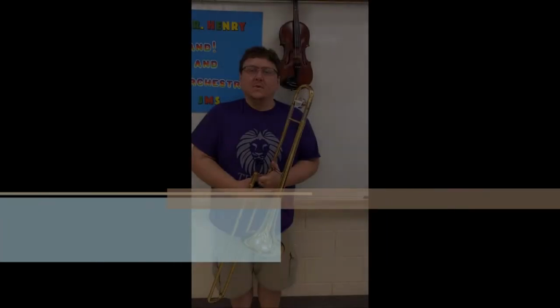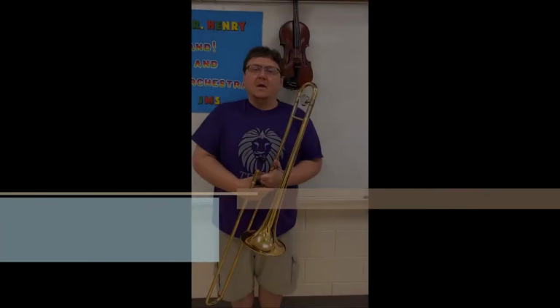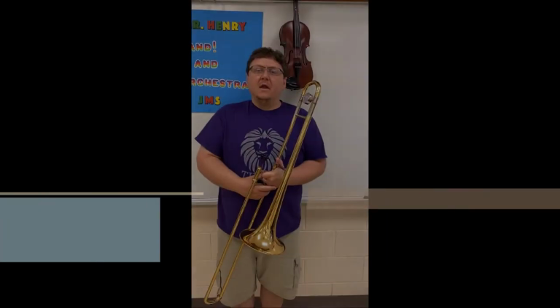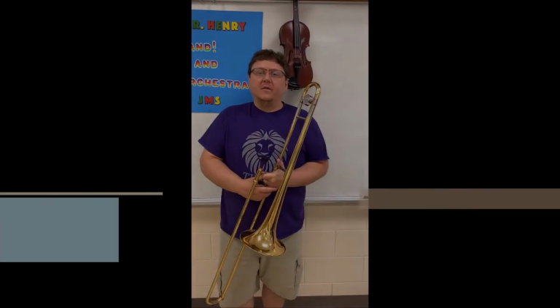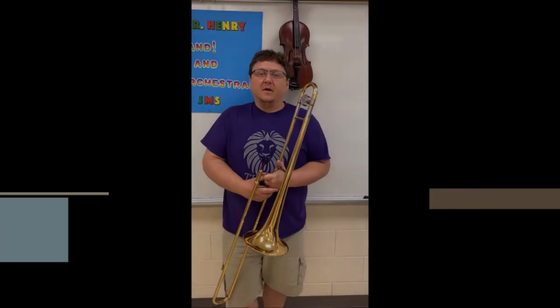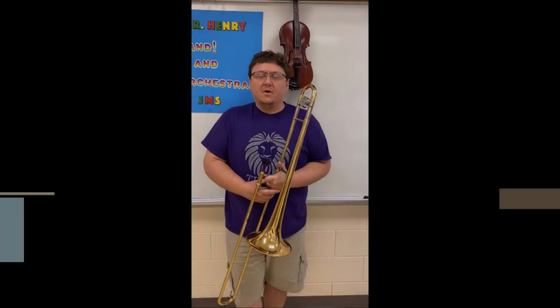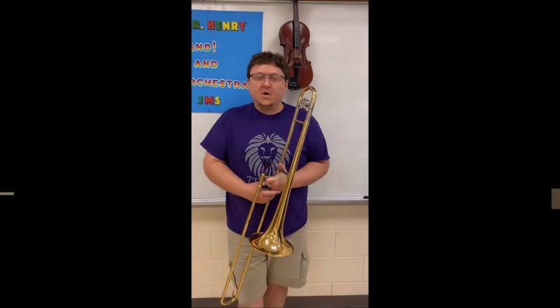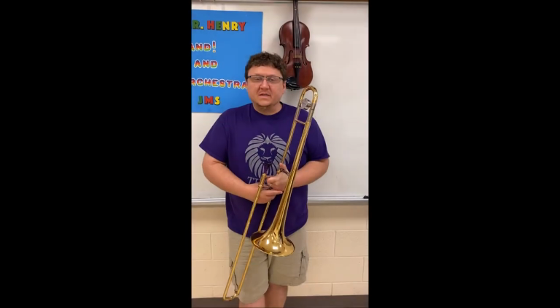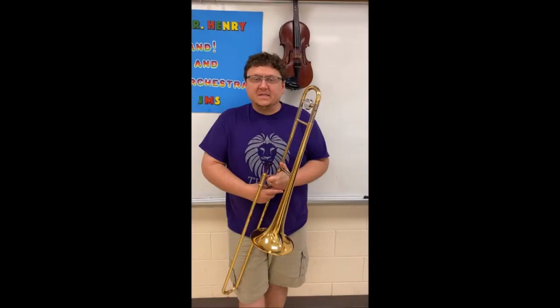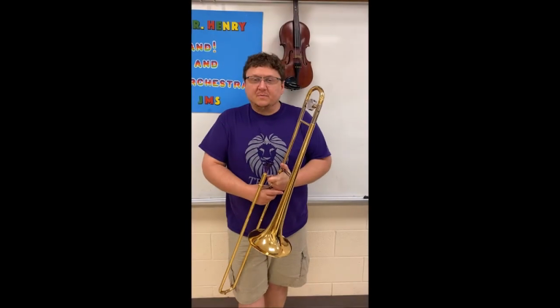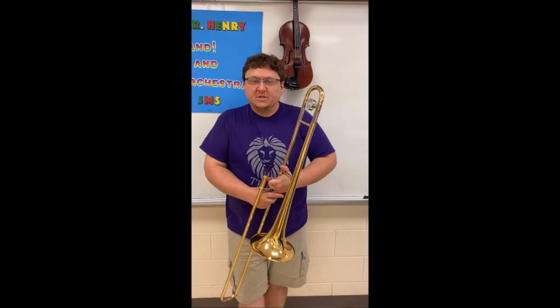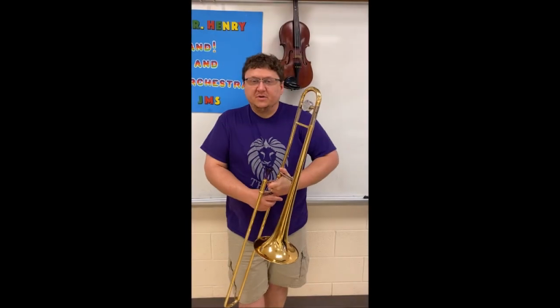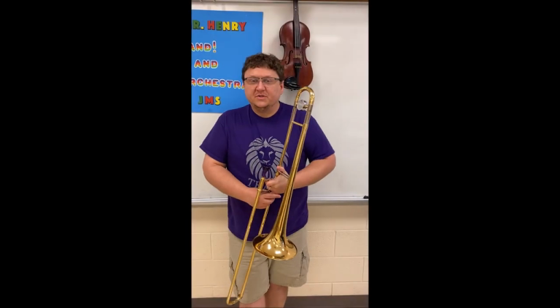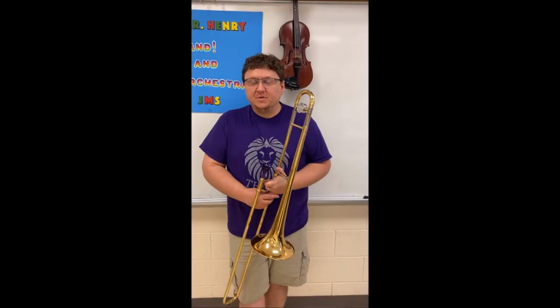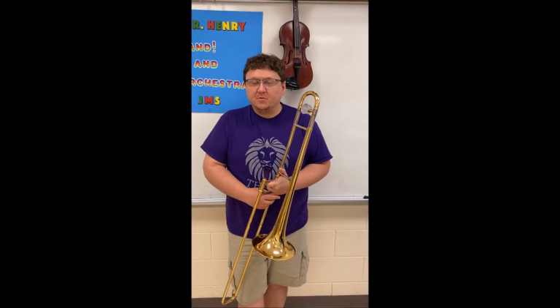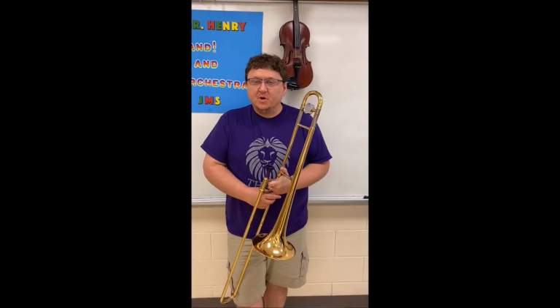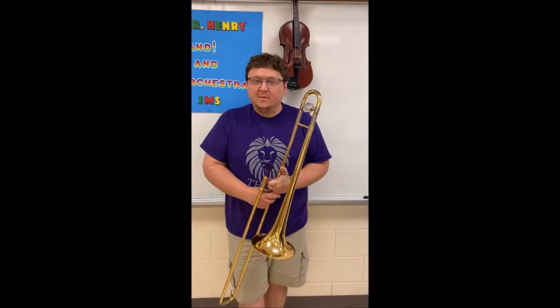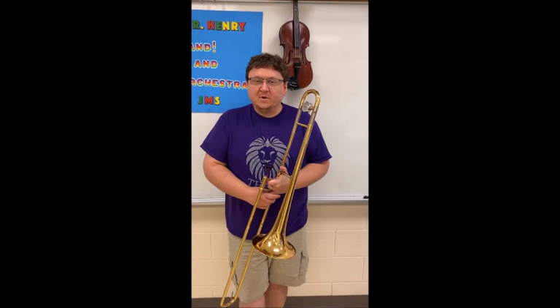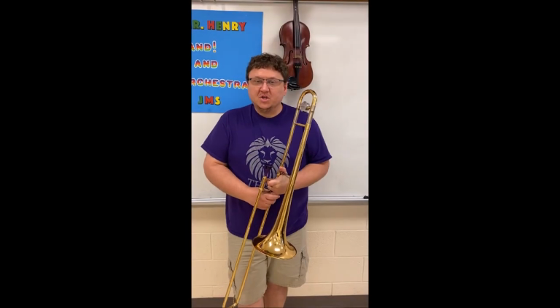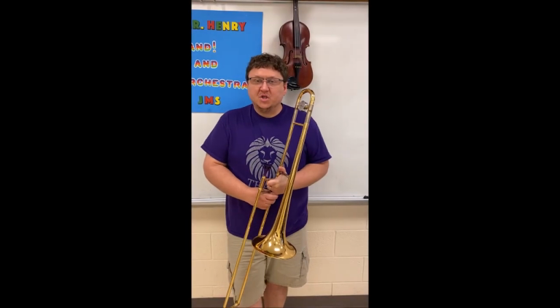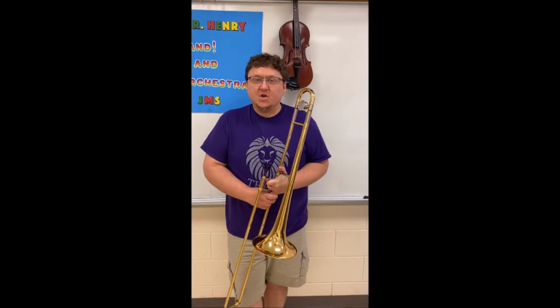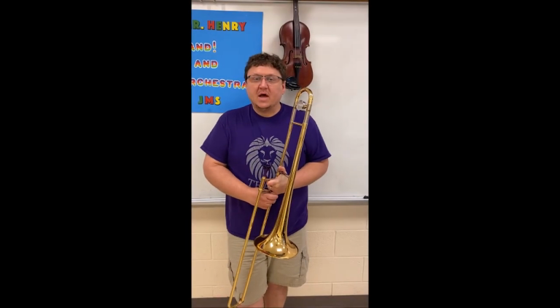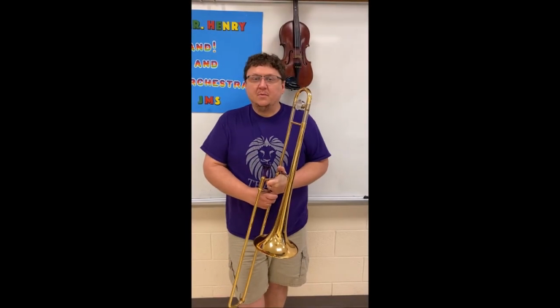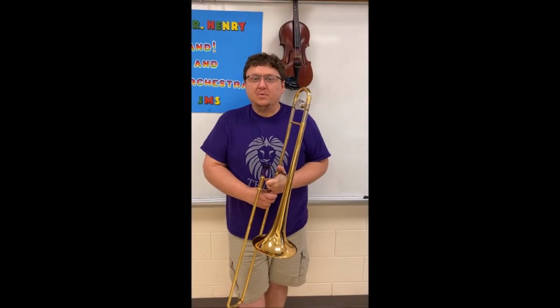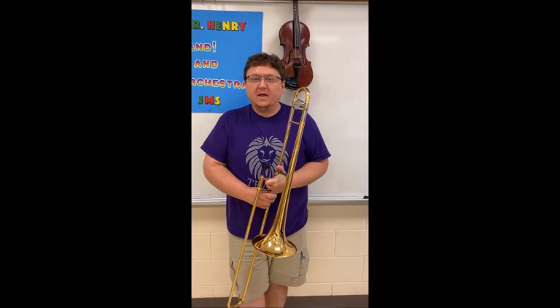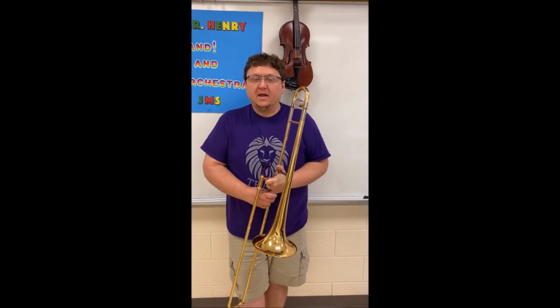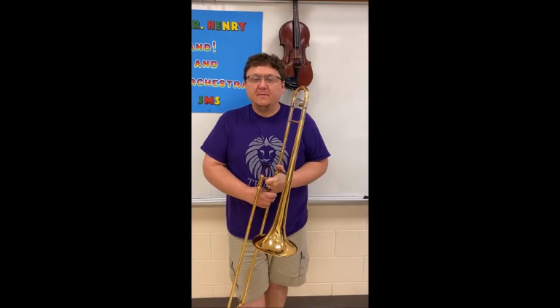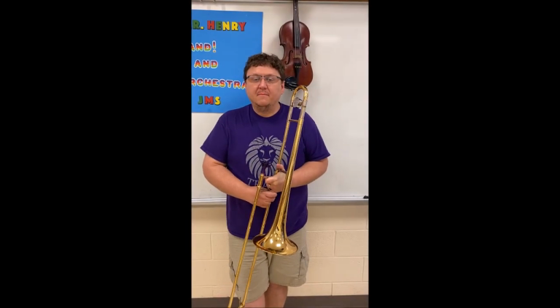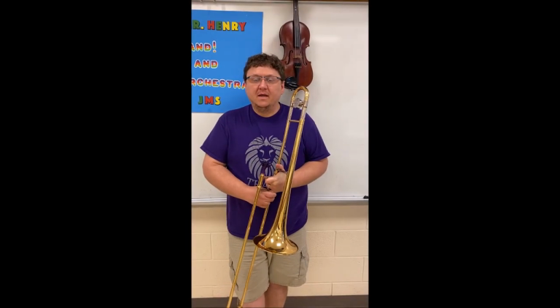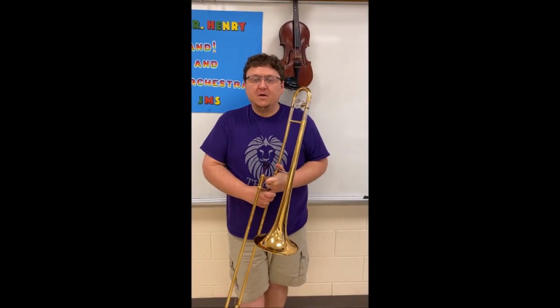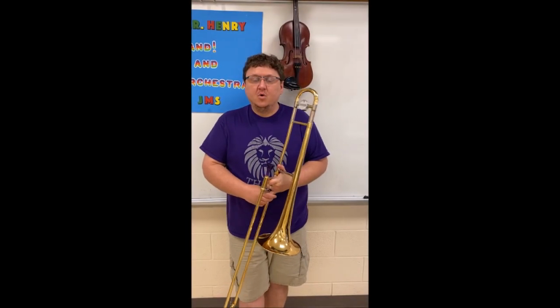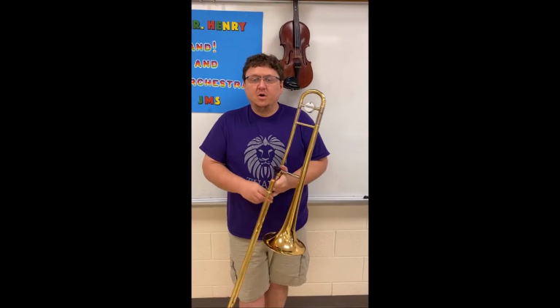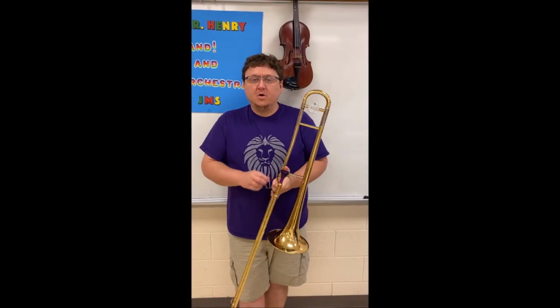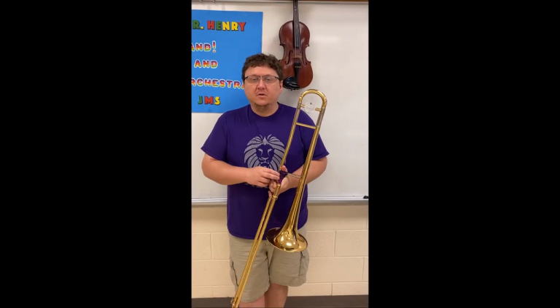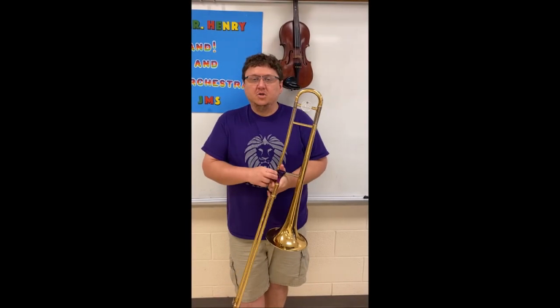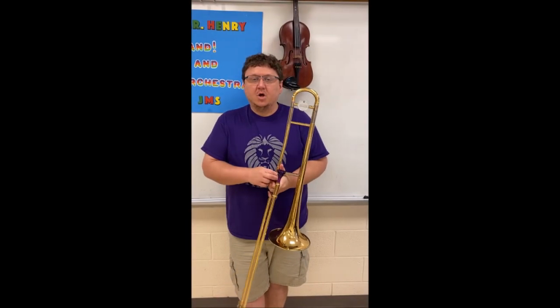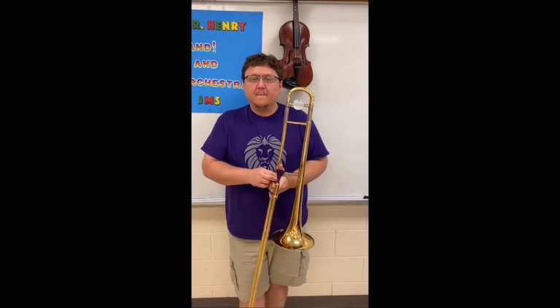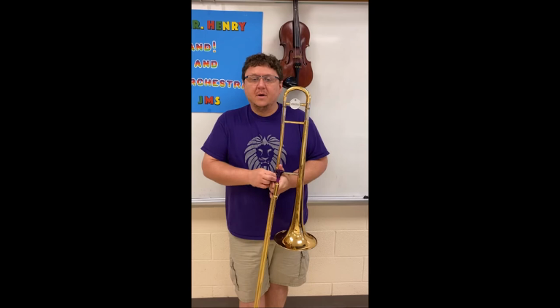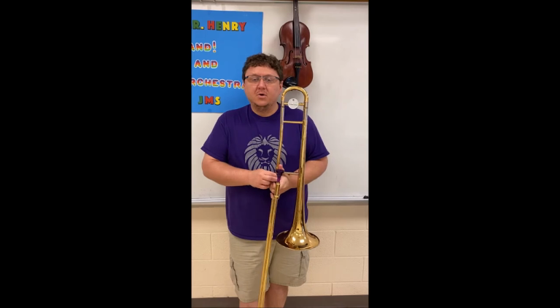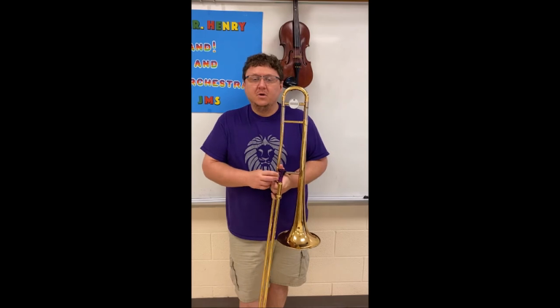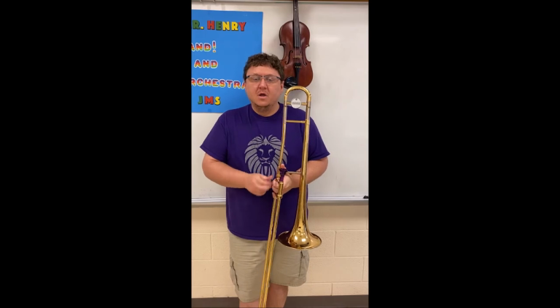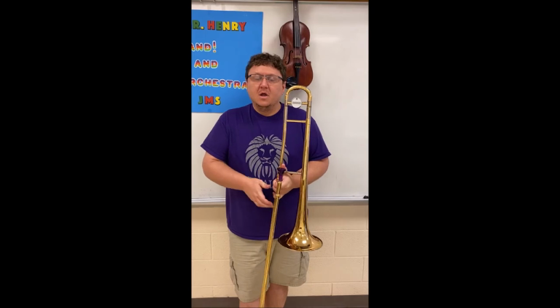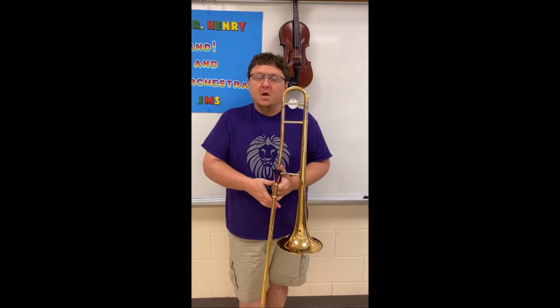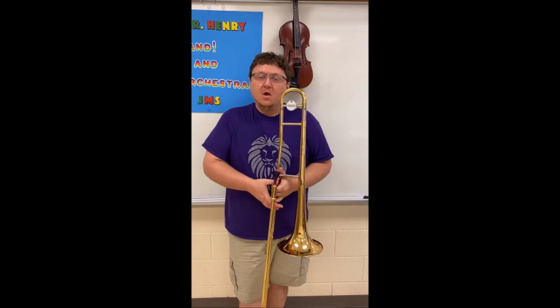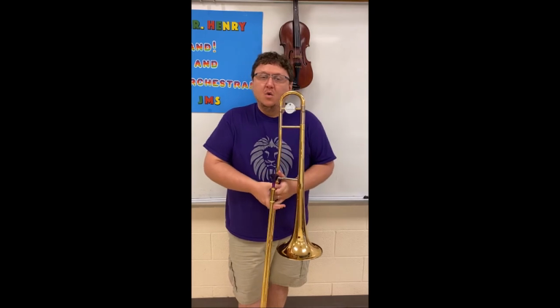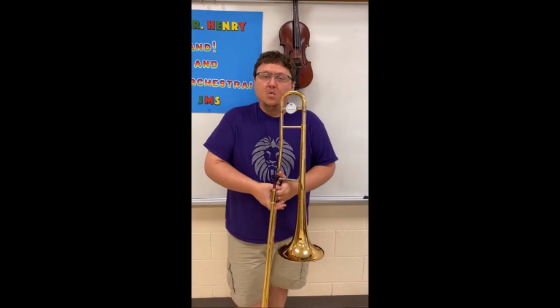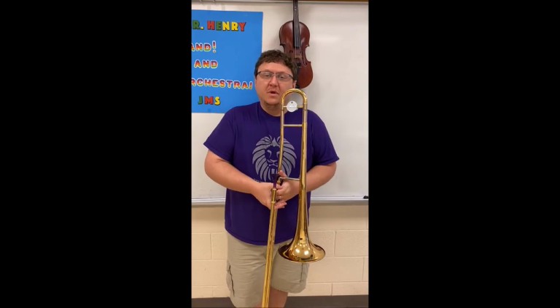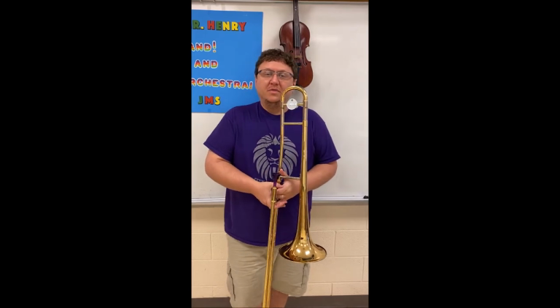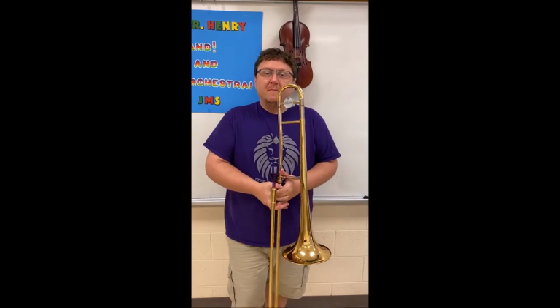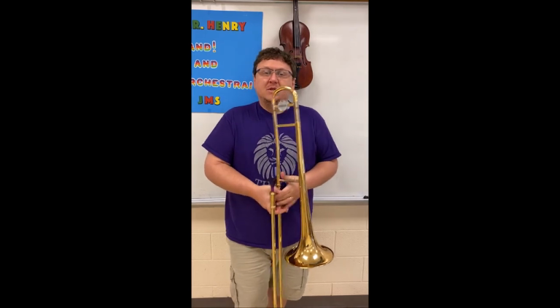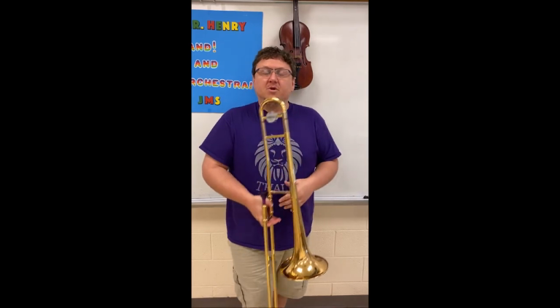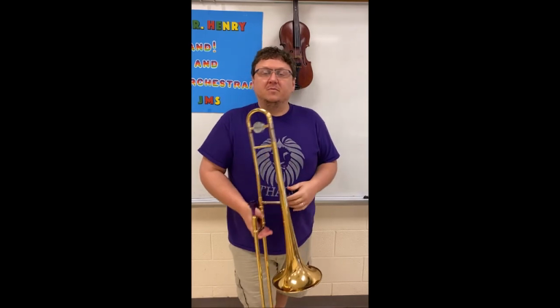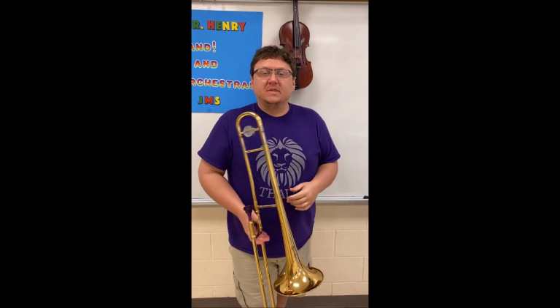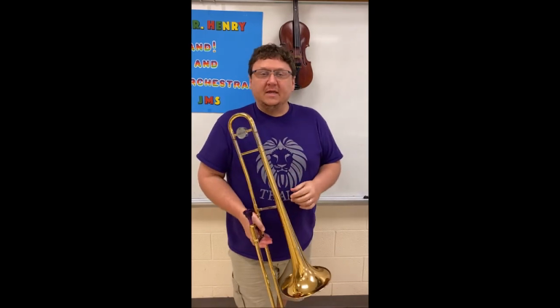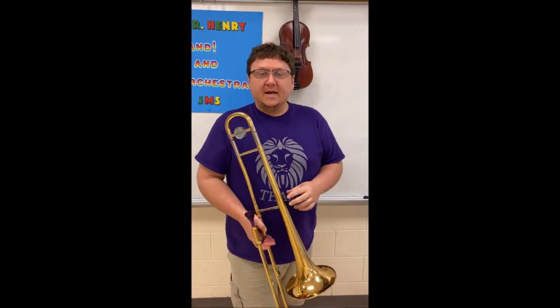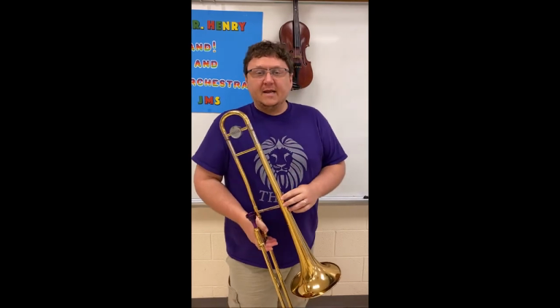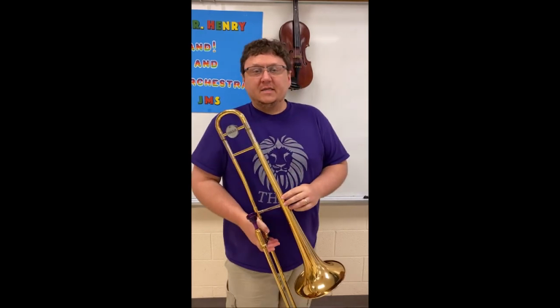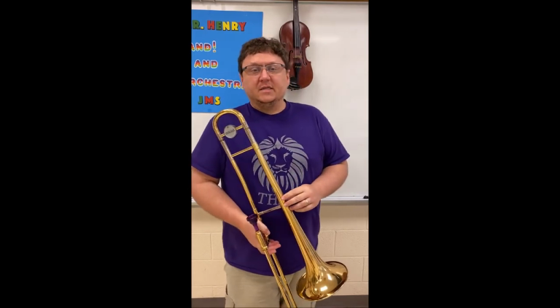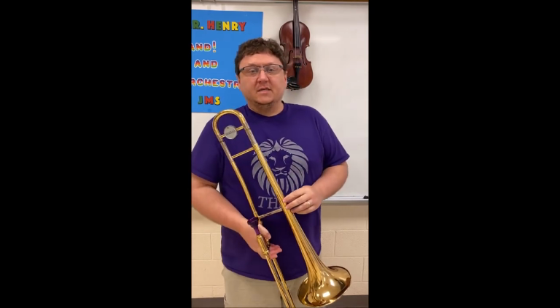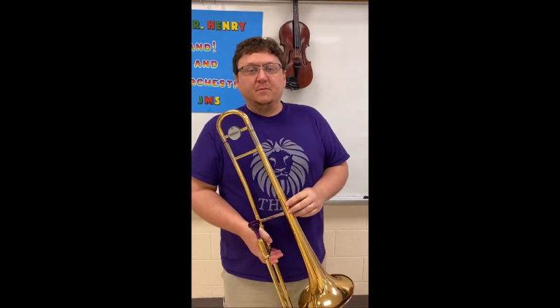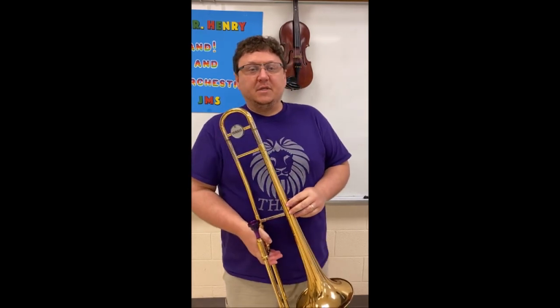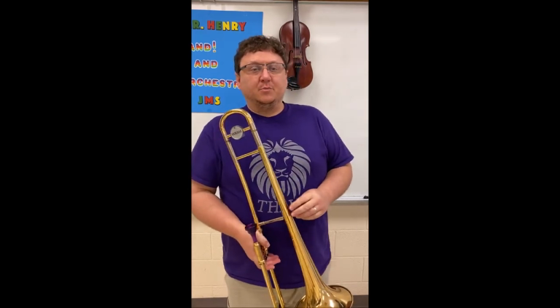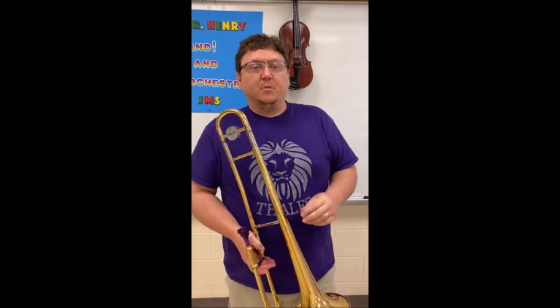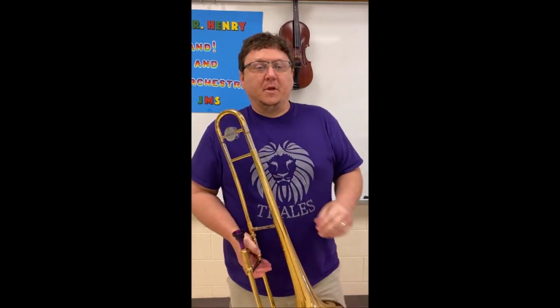Hey there. On this episode of To The Point, I'm going to show you how to play Ming Court on the trombone with the metronome set at 86 beats per minute.